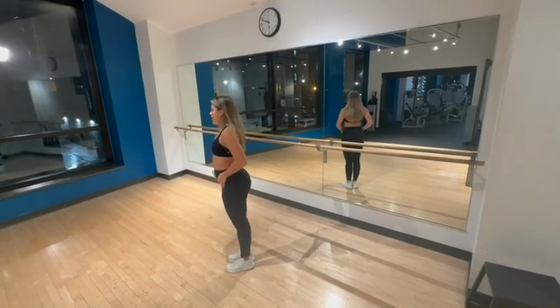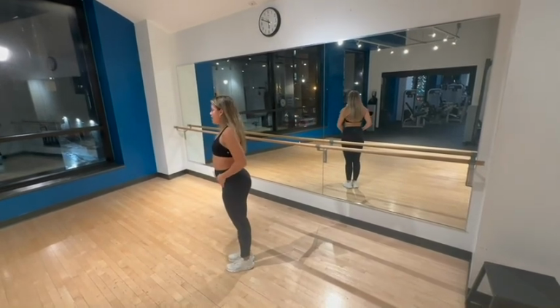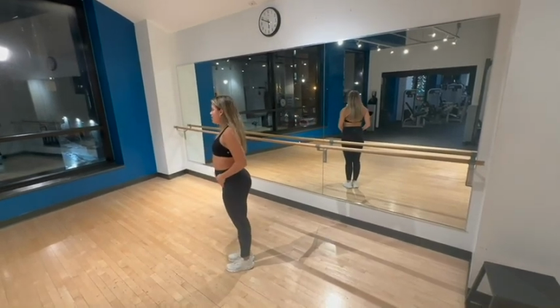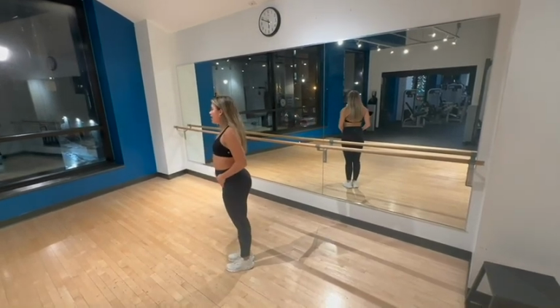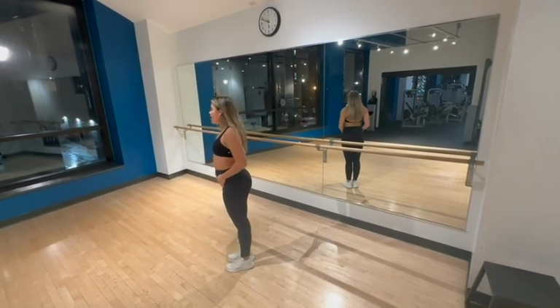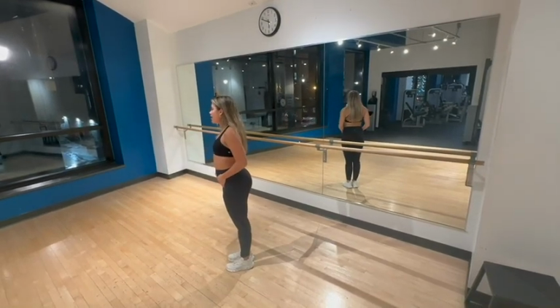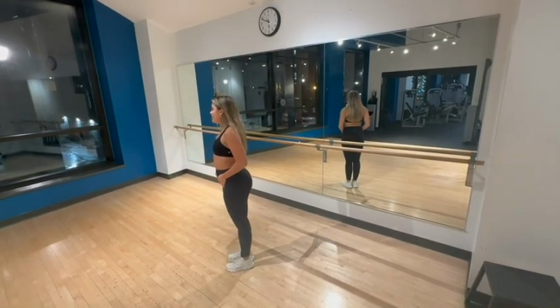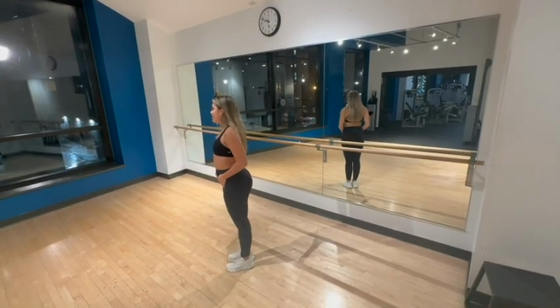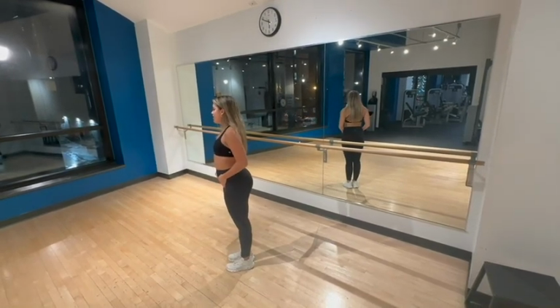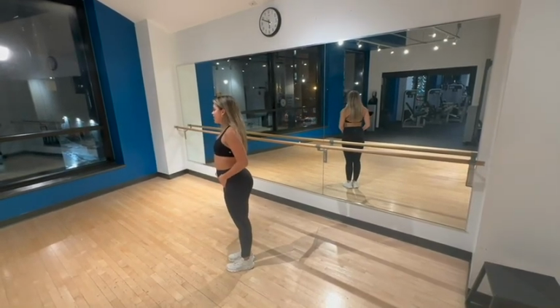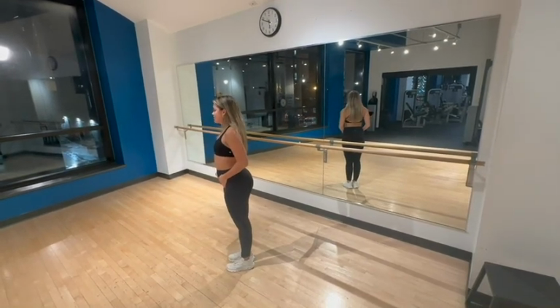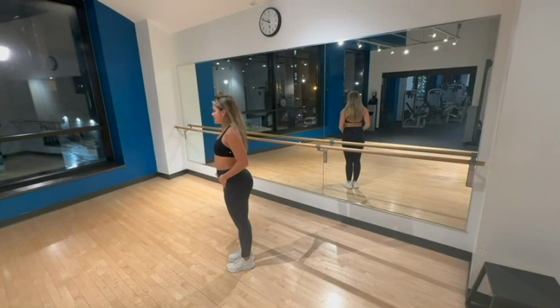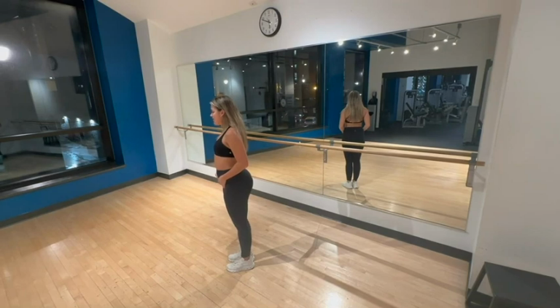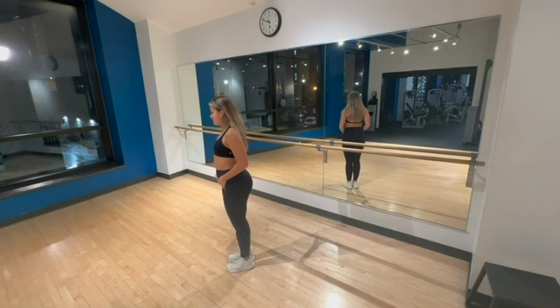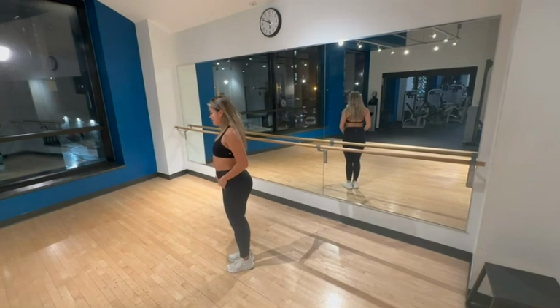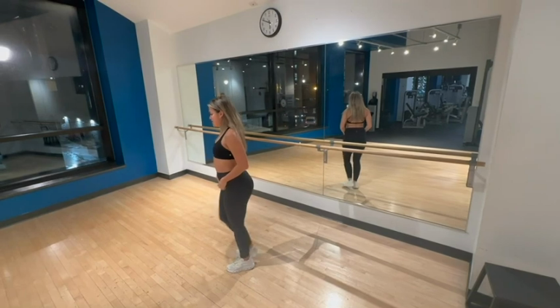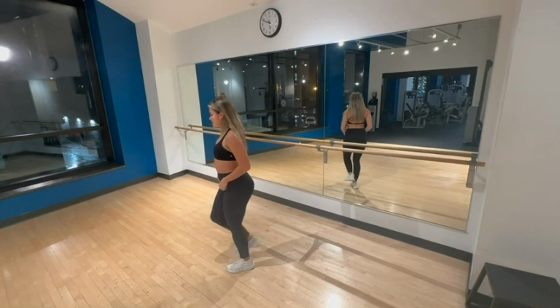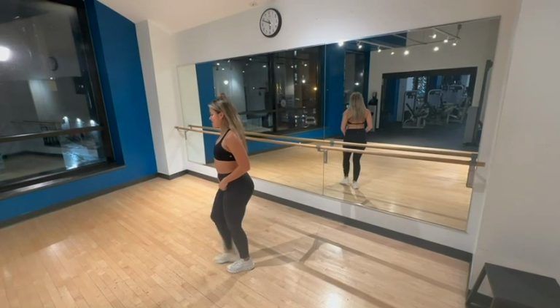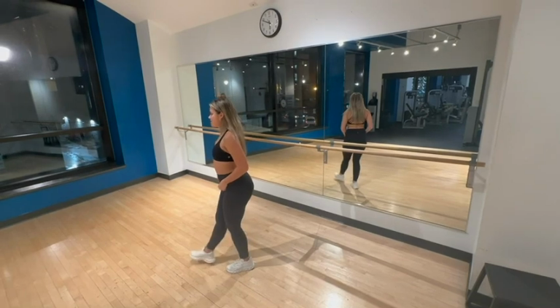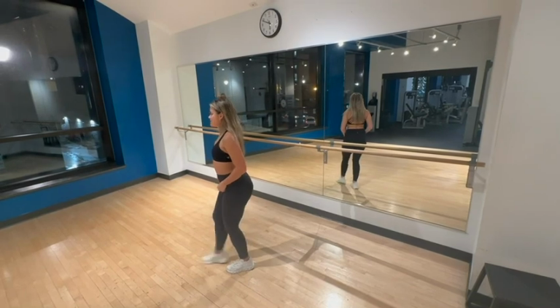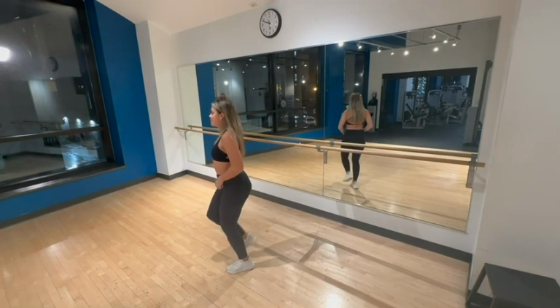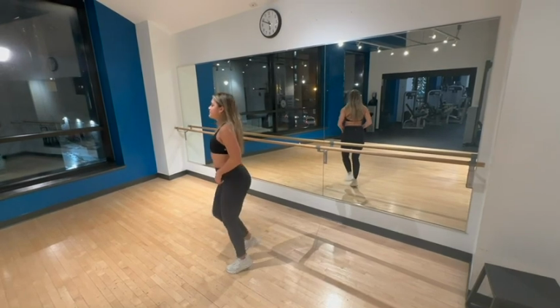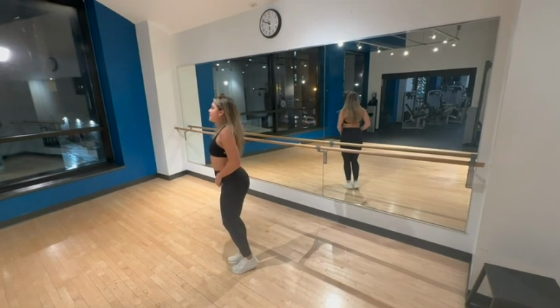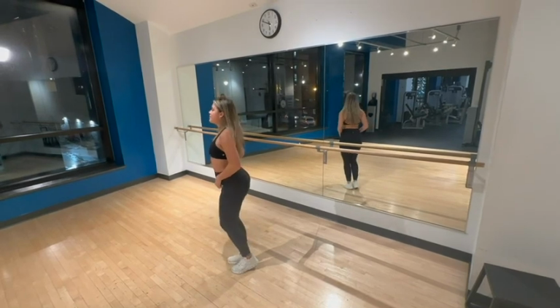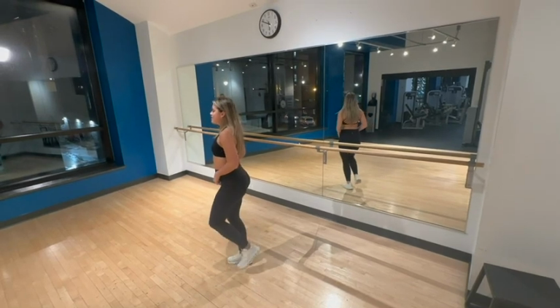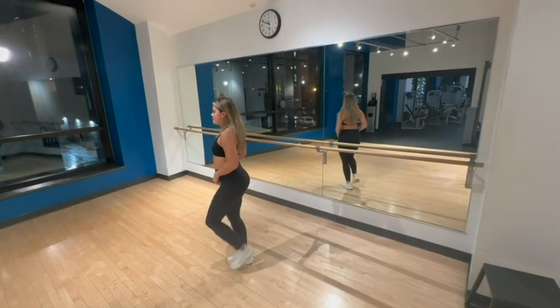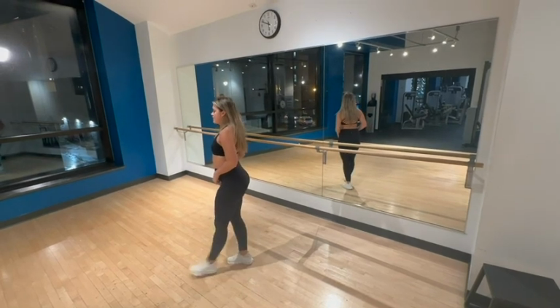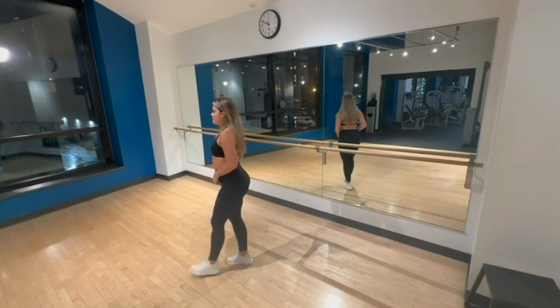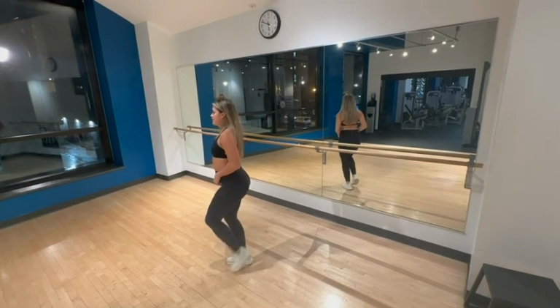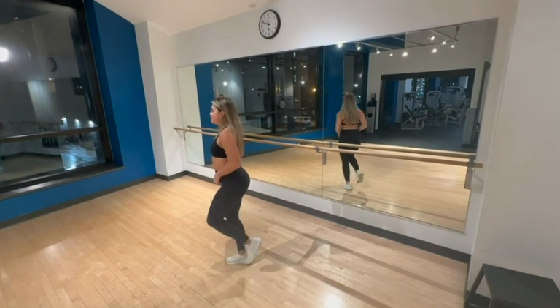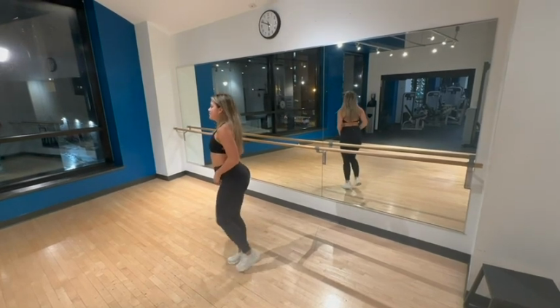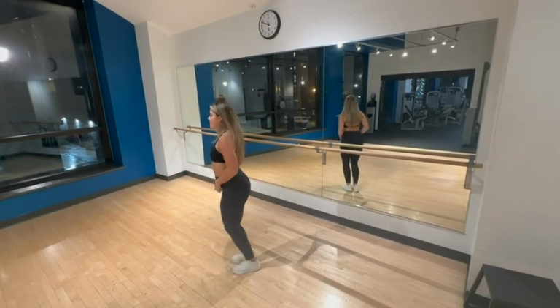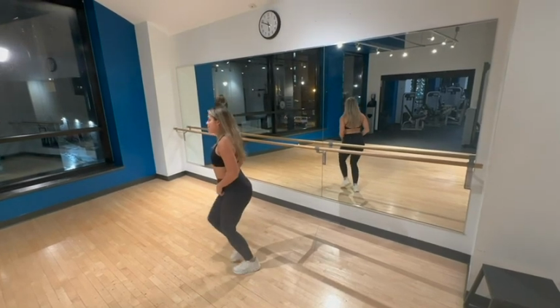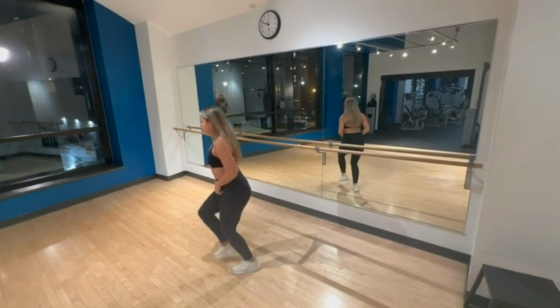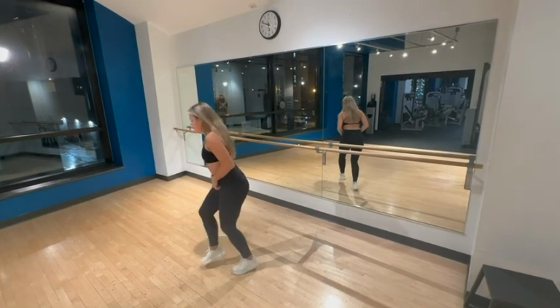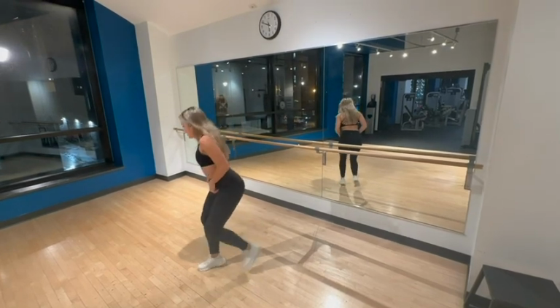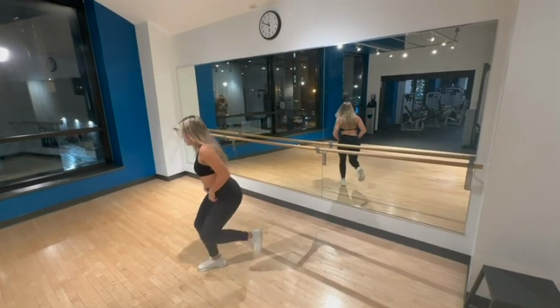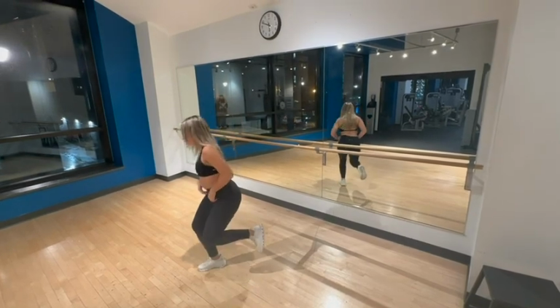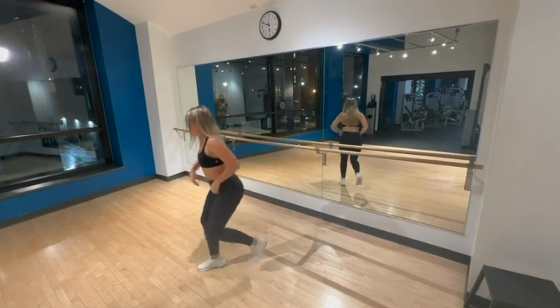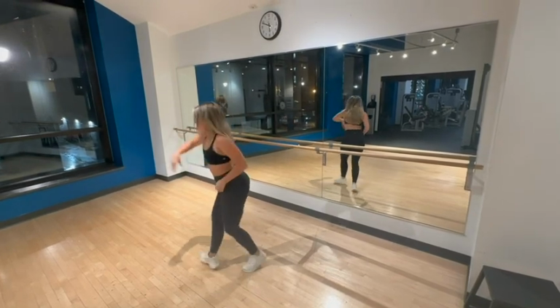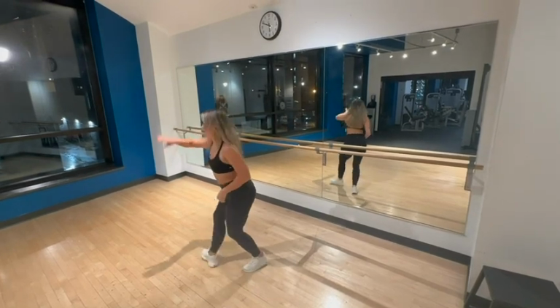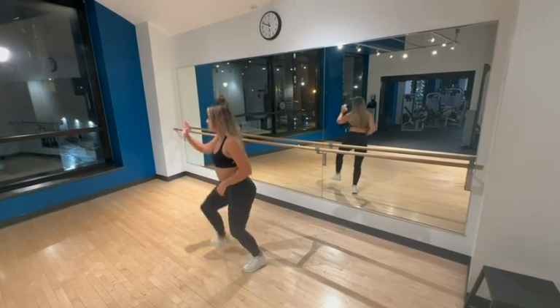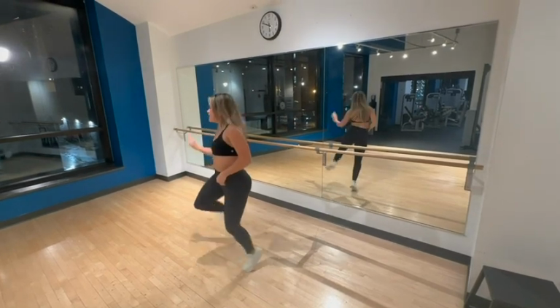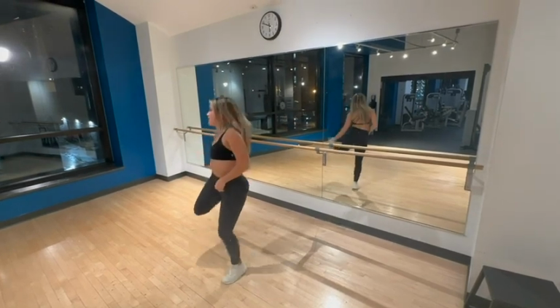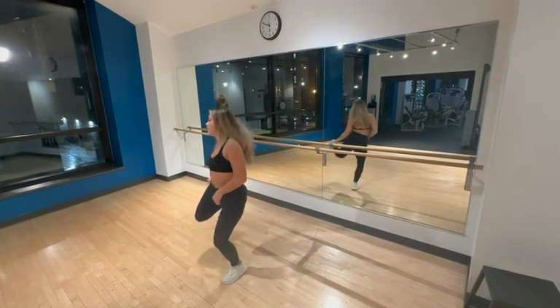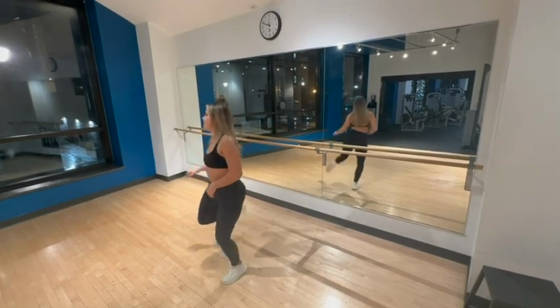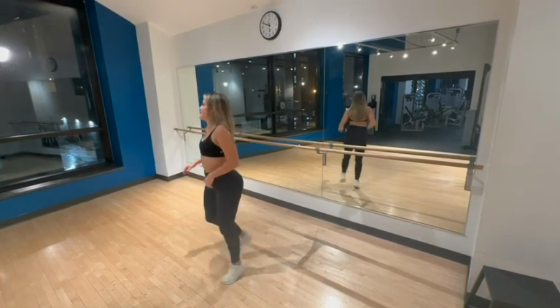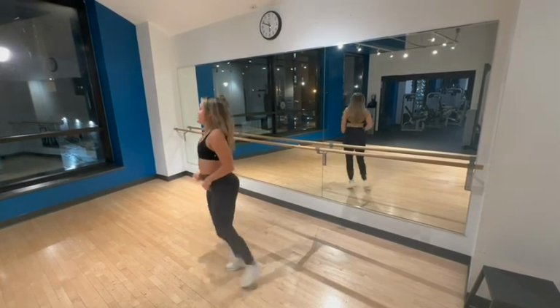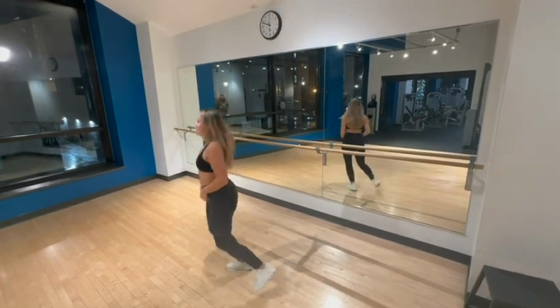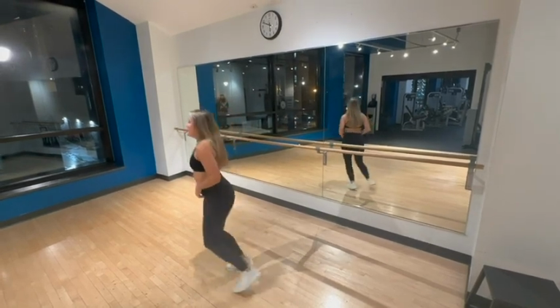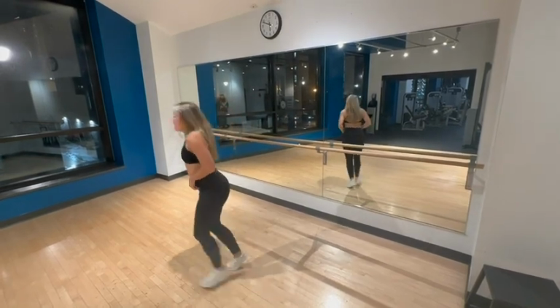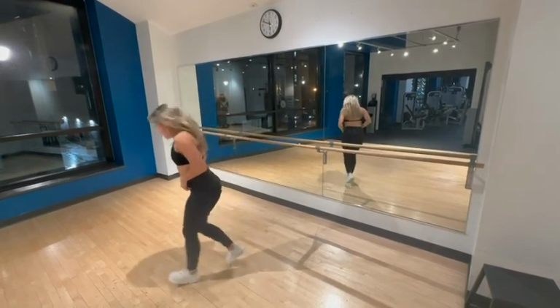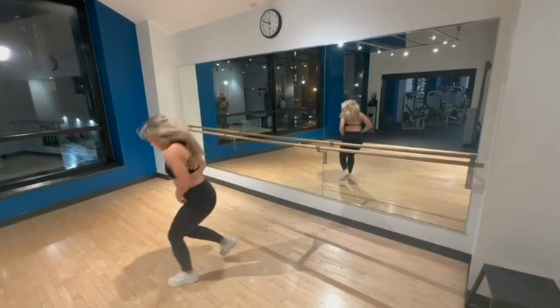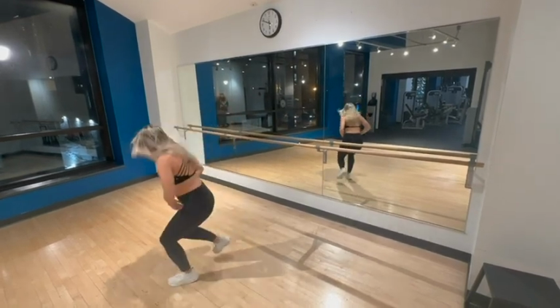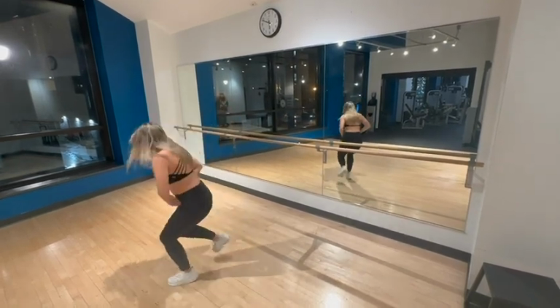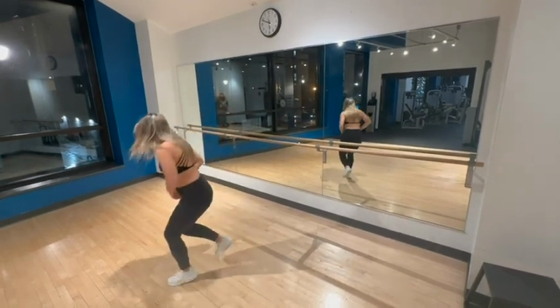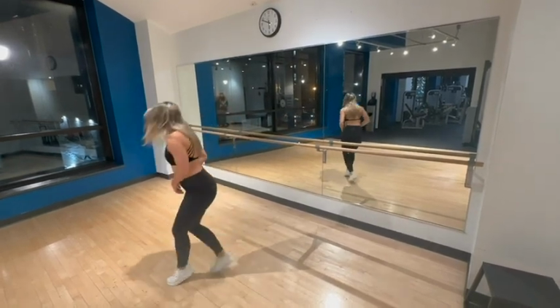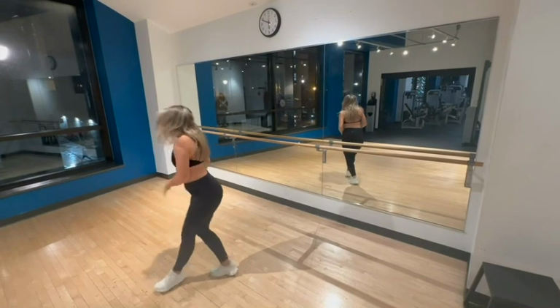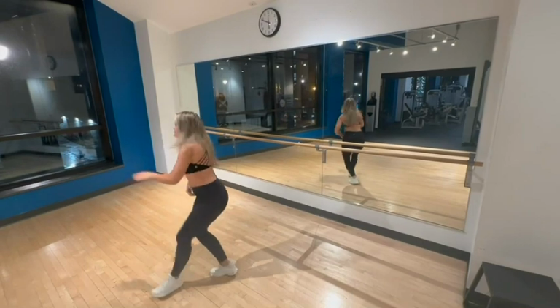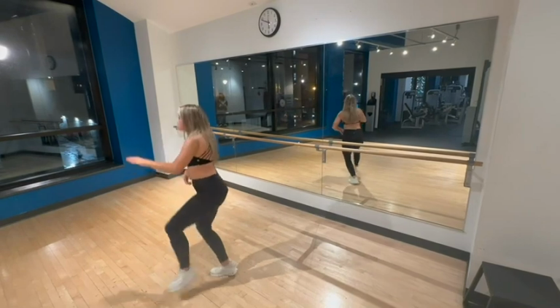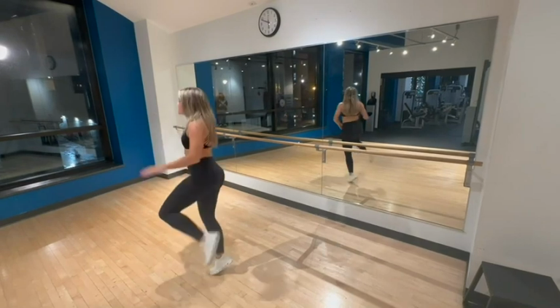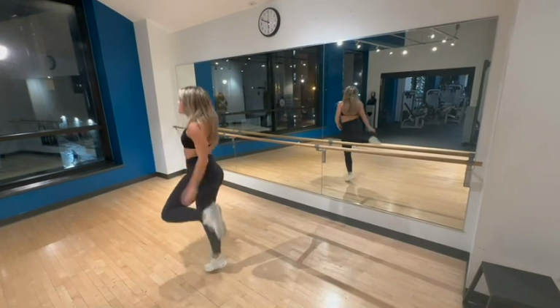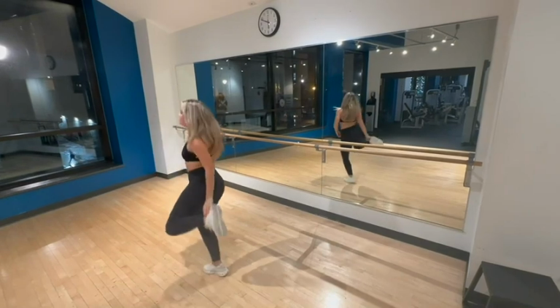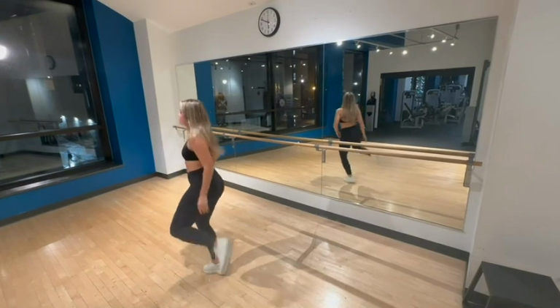And then after that, you just go step, step, step, step, step, ball, change, kick, ball, change, kick.